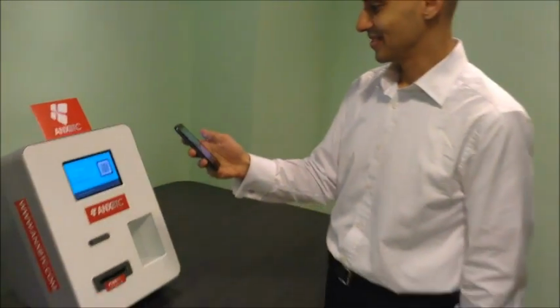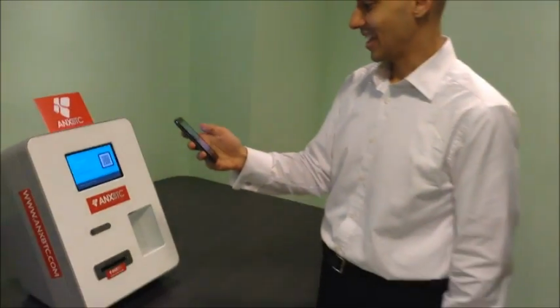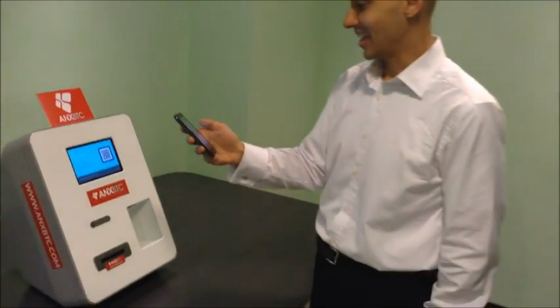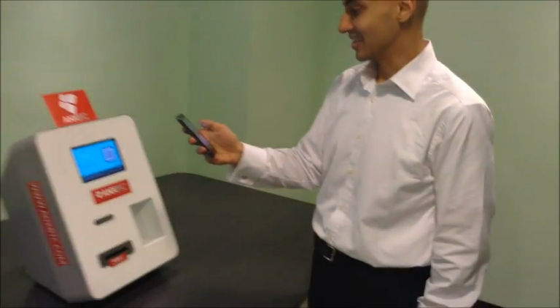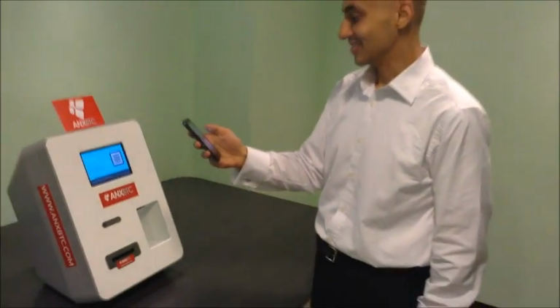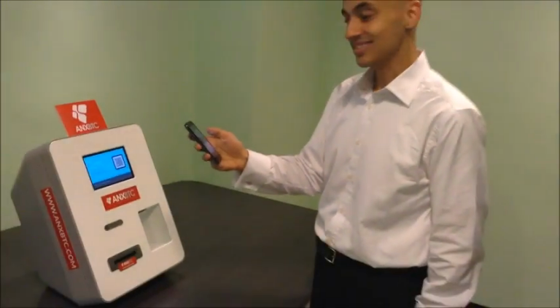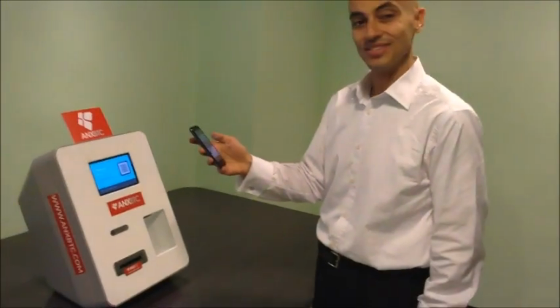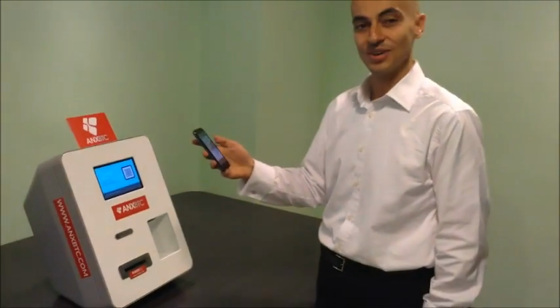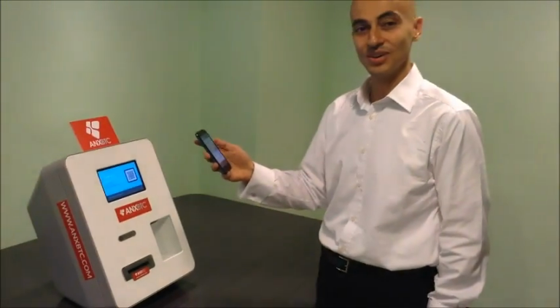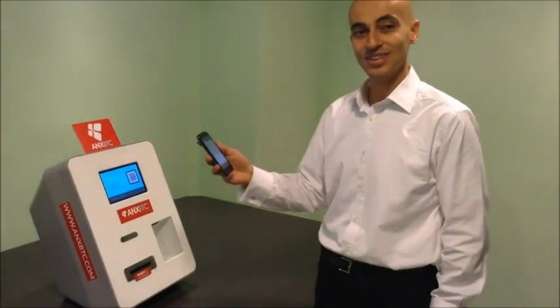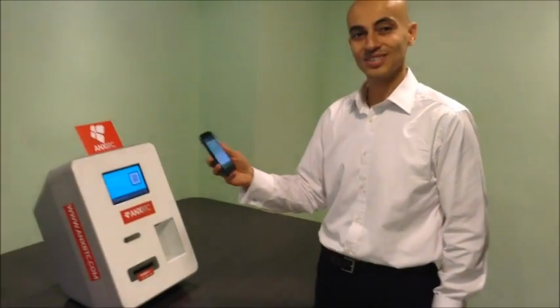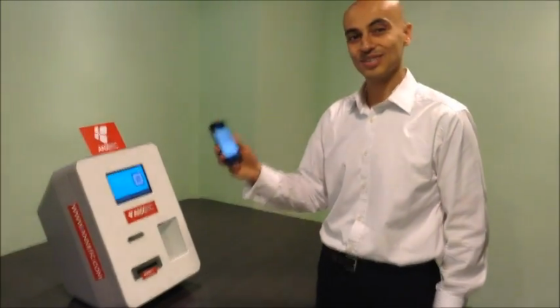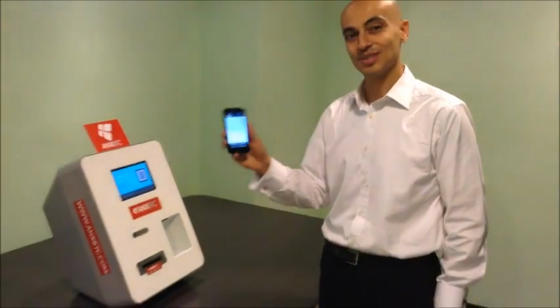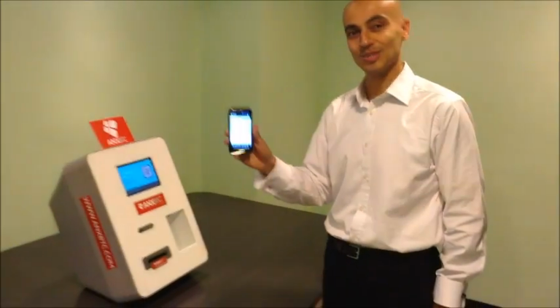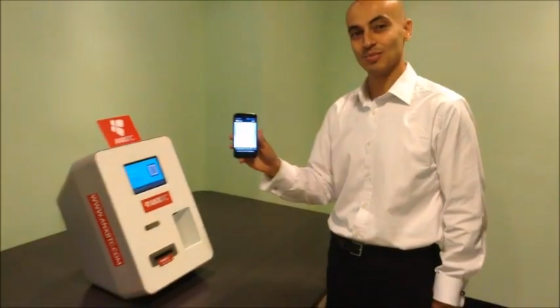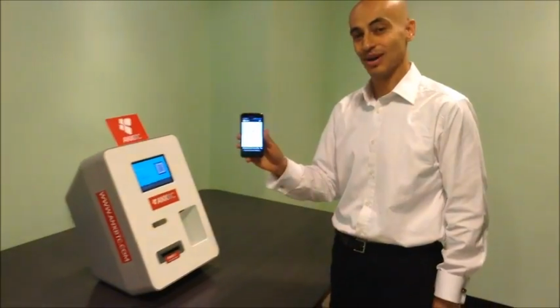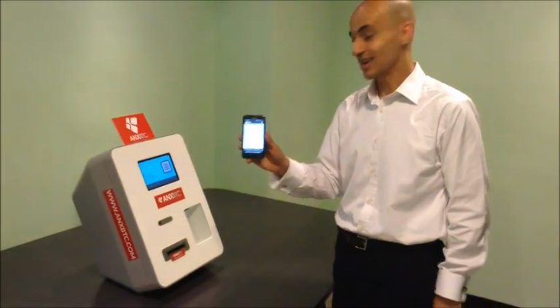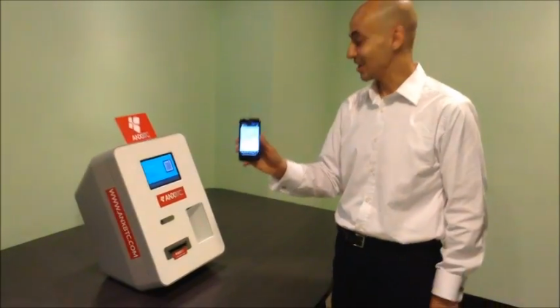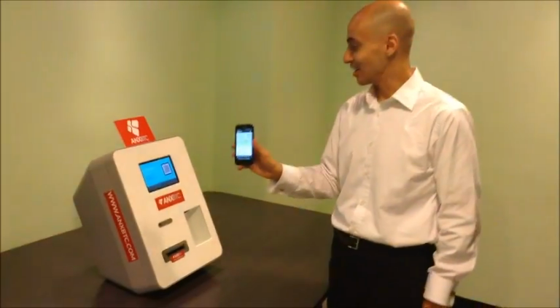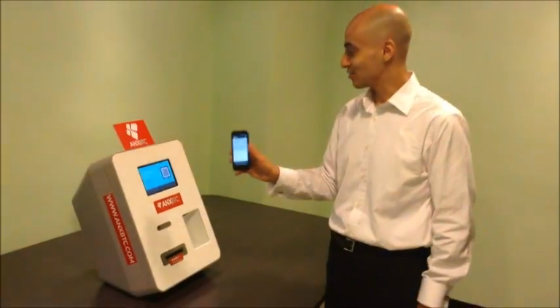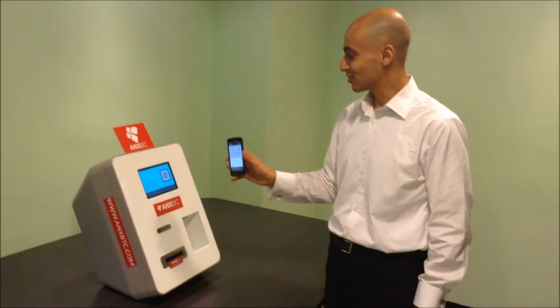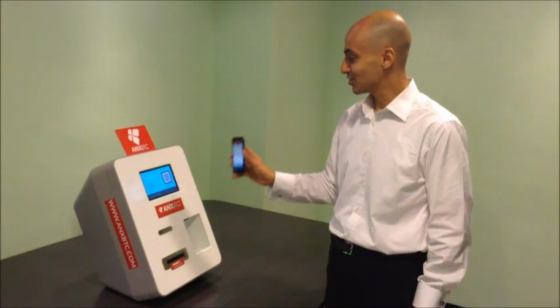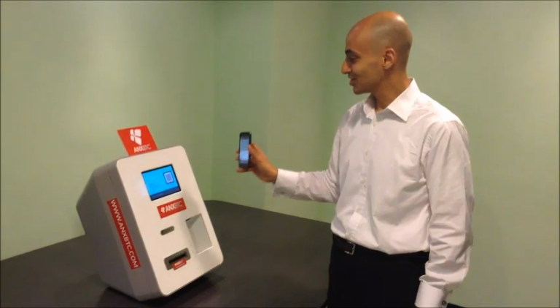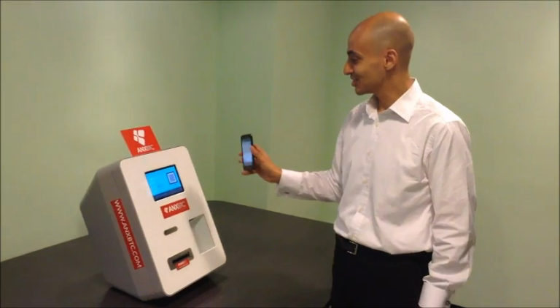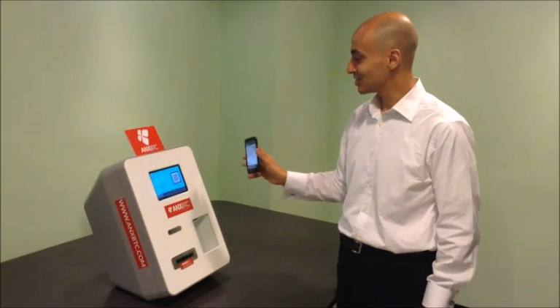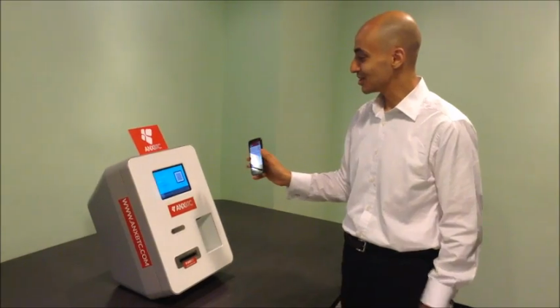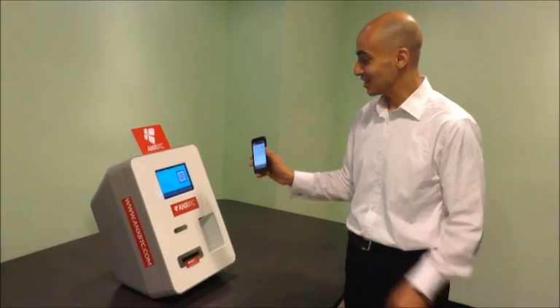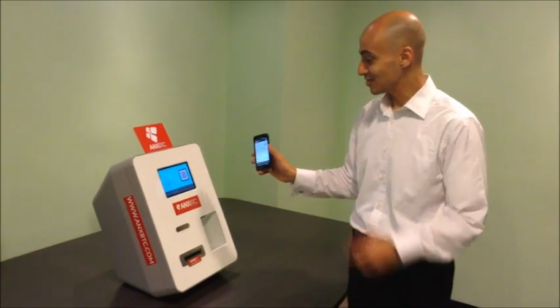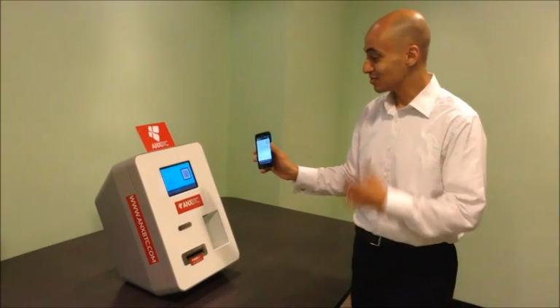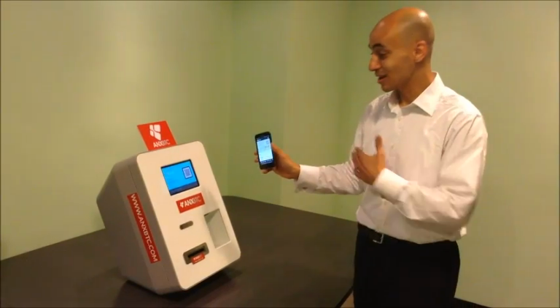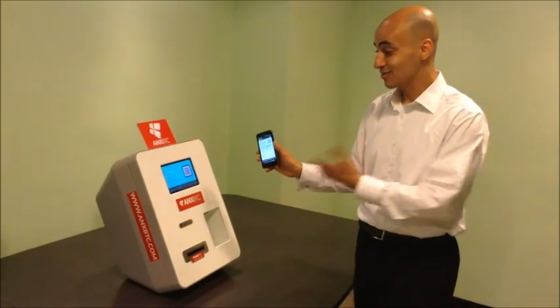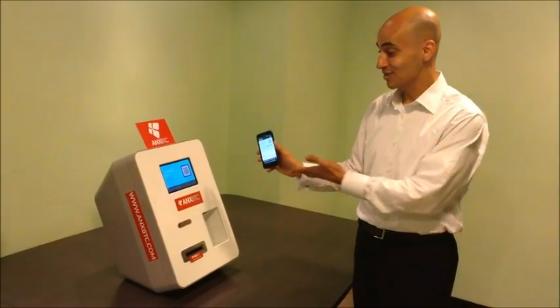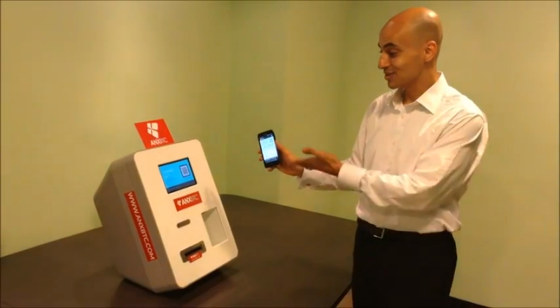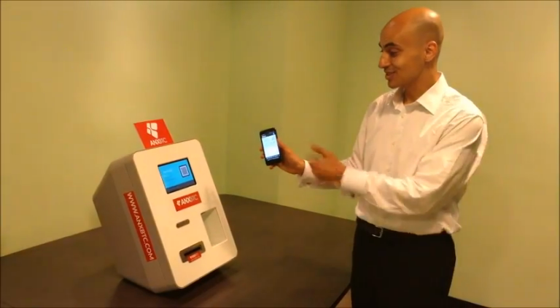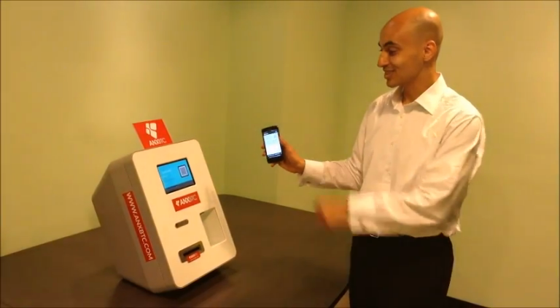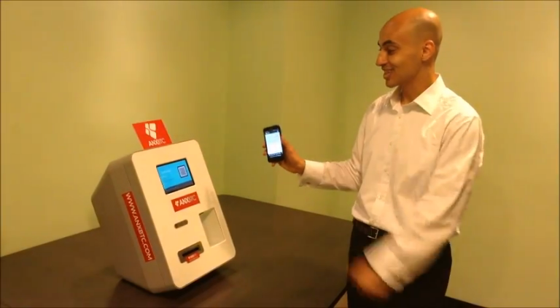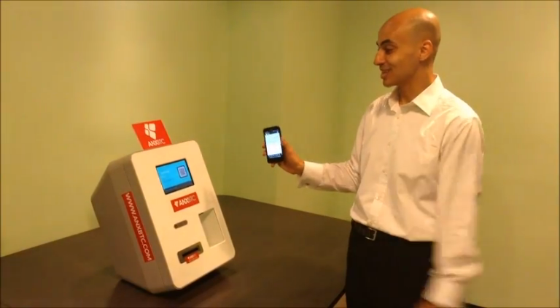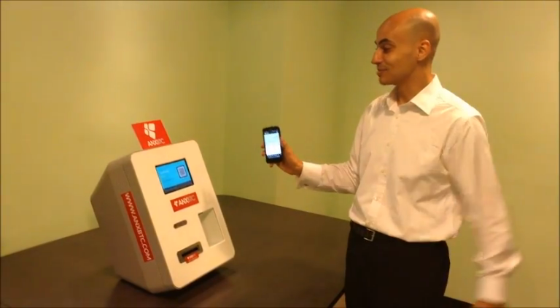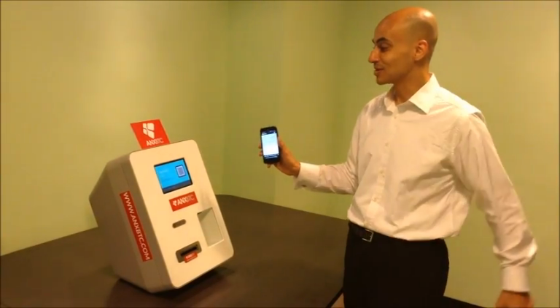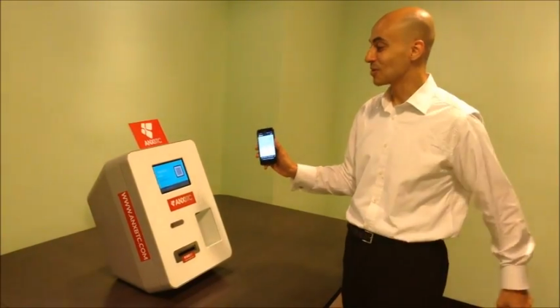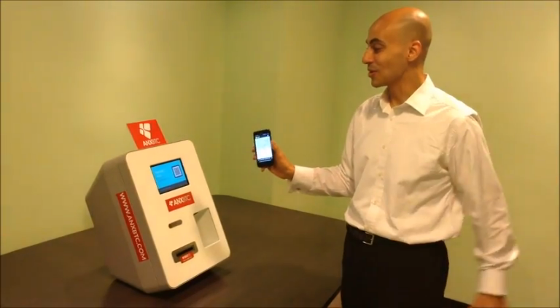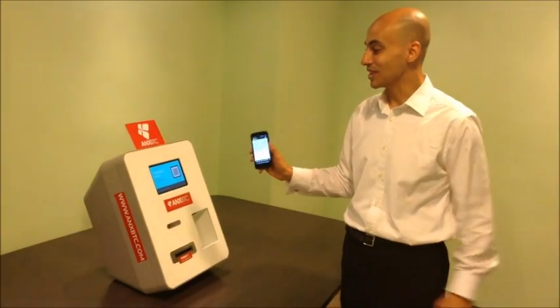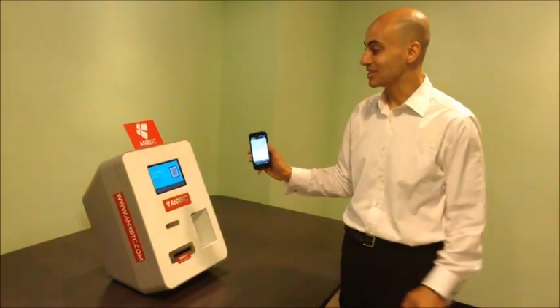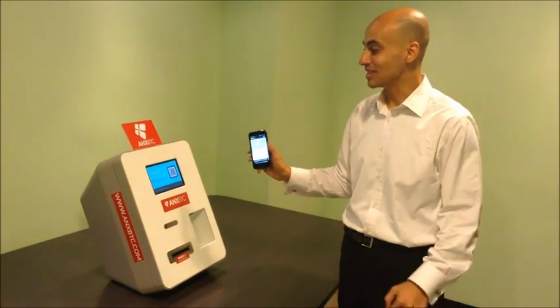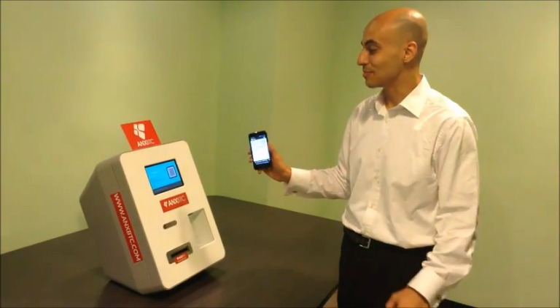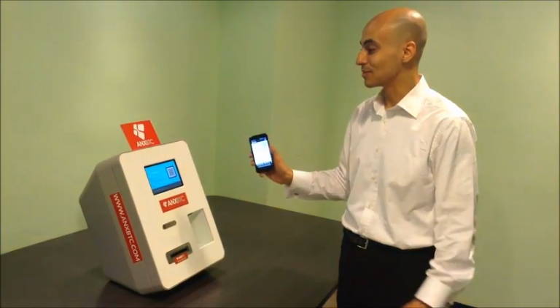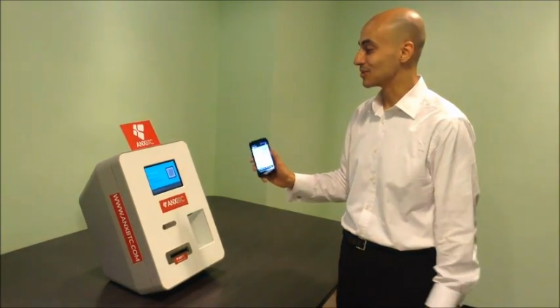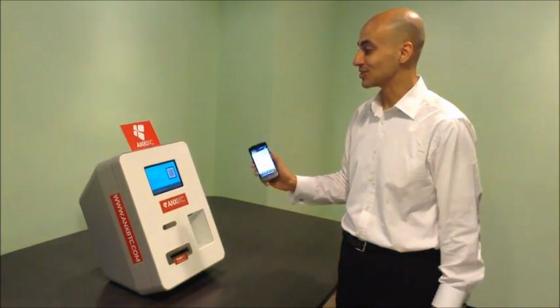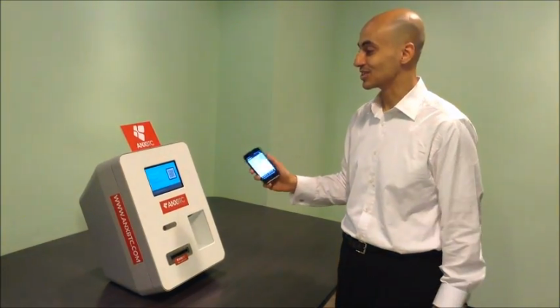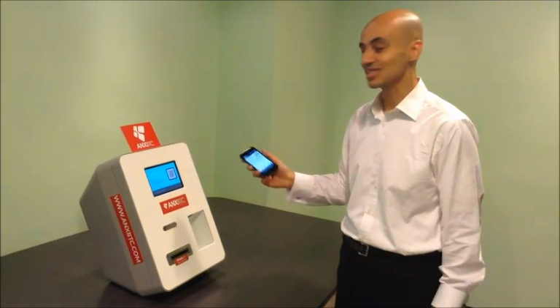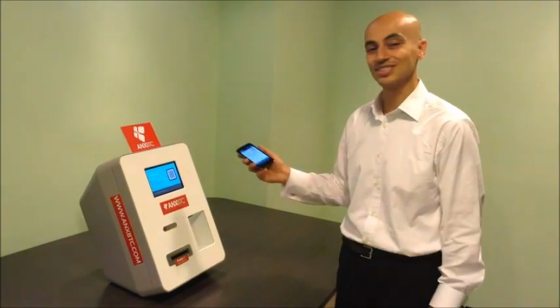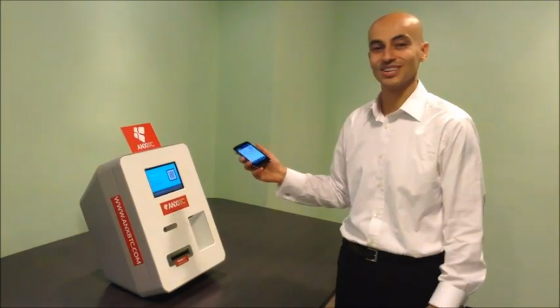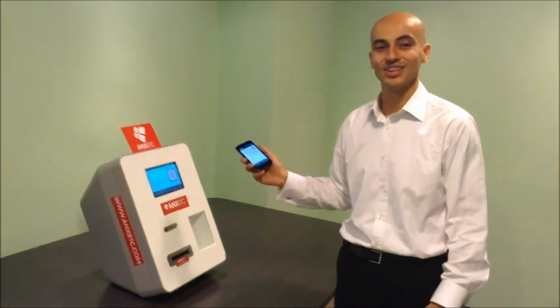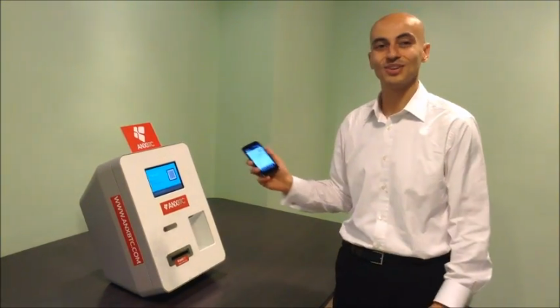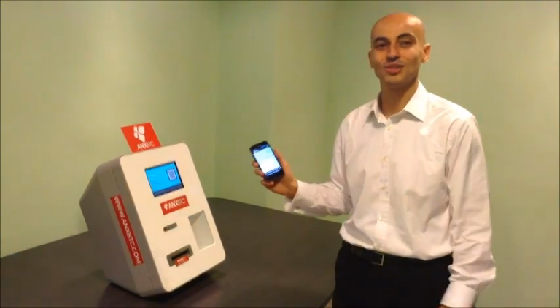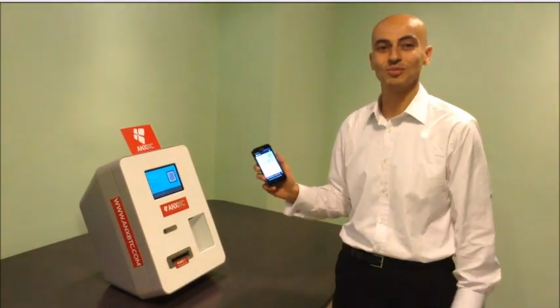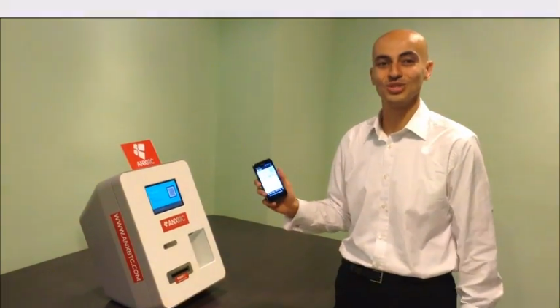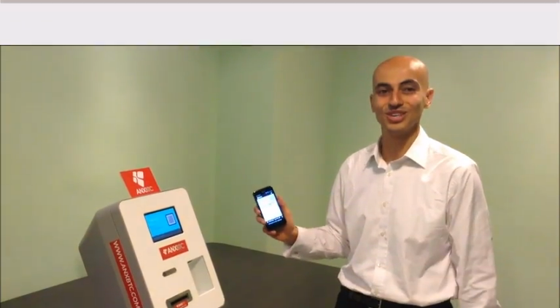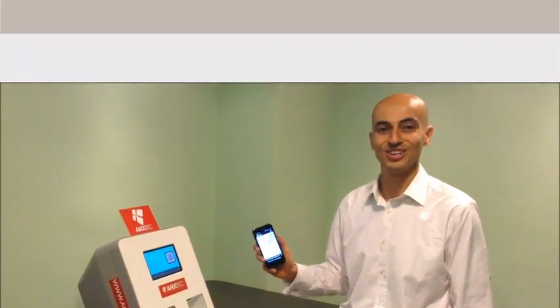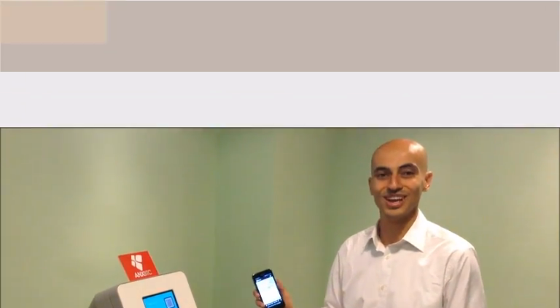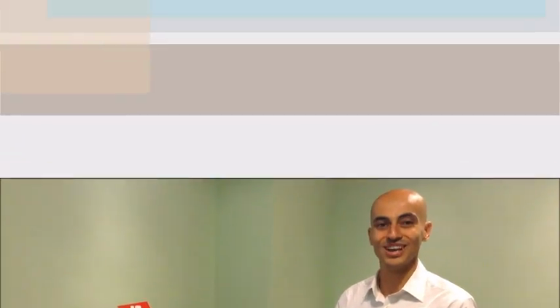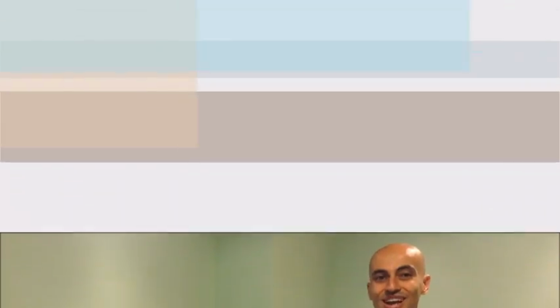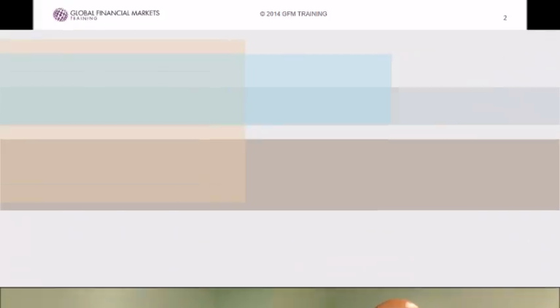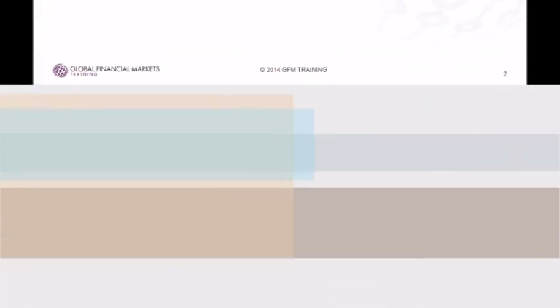And there it is. This is my first Bitcoin ATM purchase here at the machine at ANX.